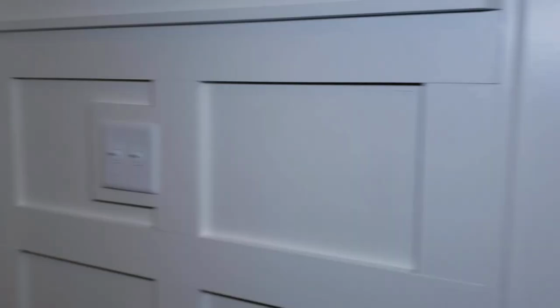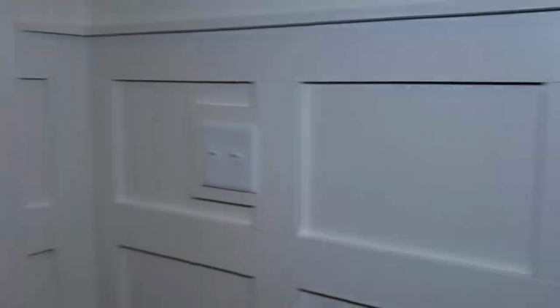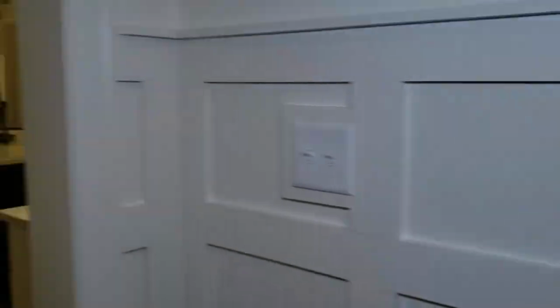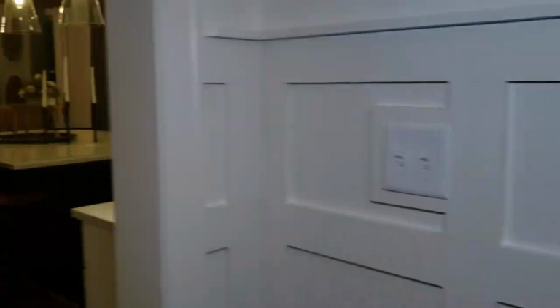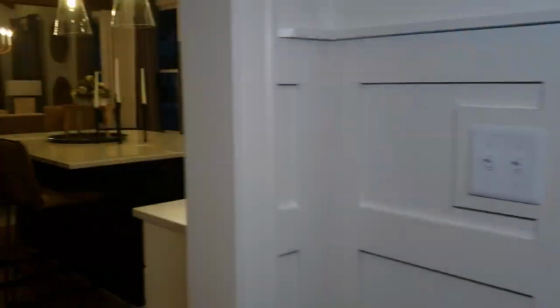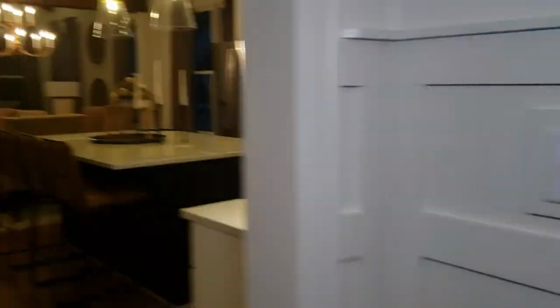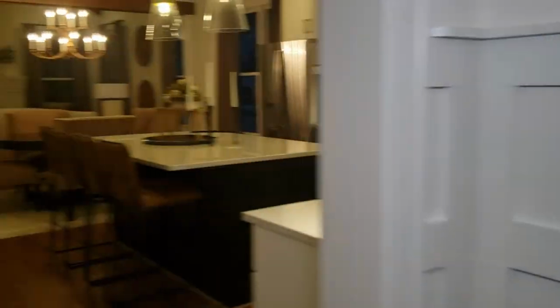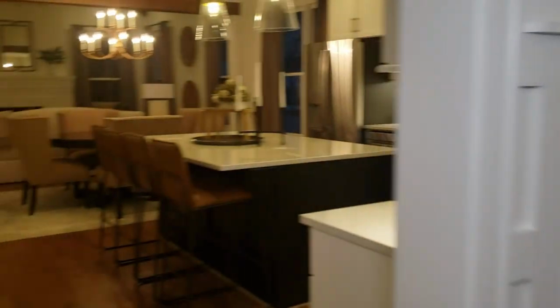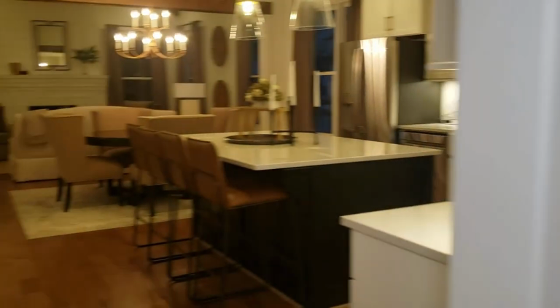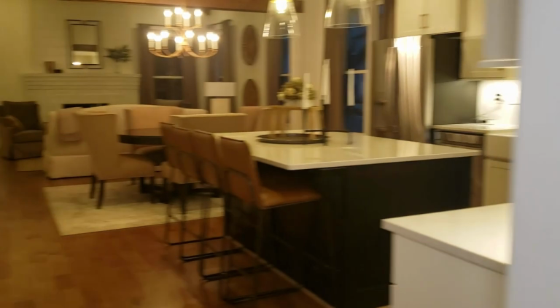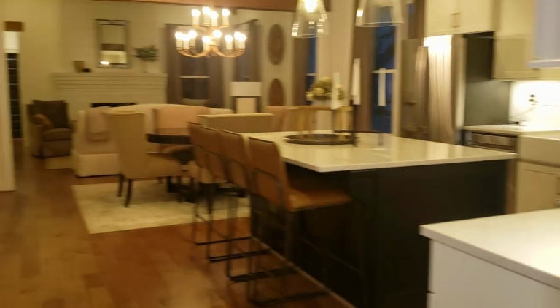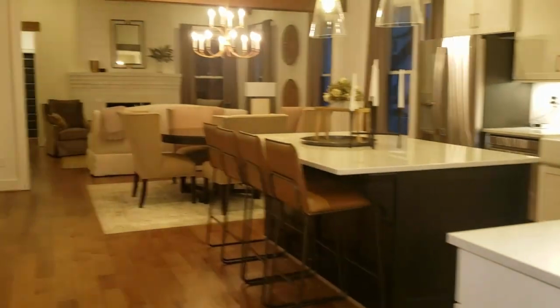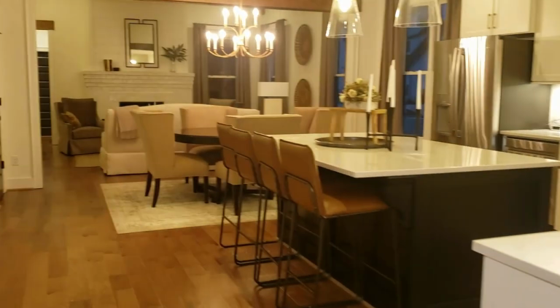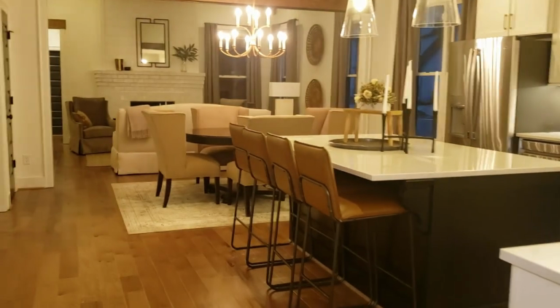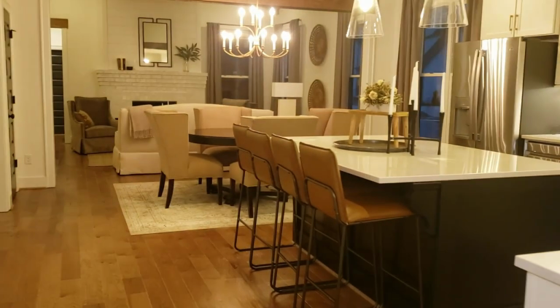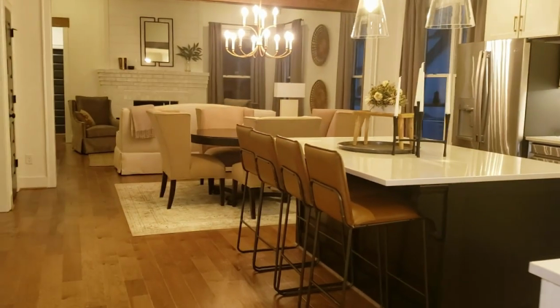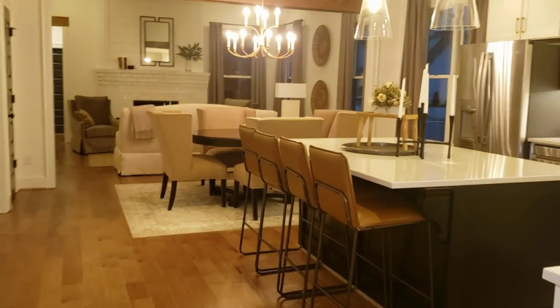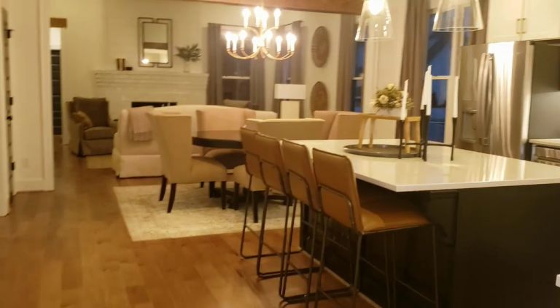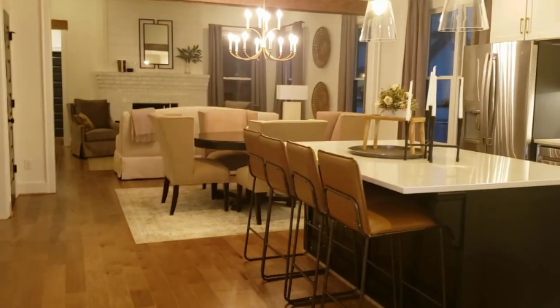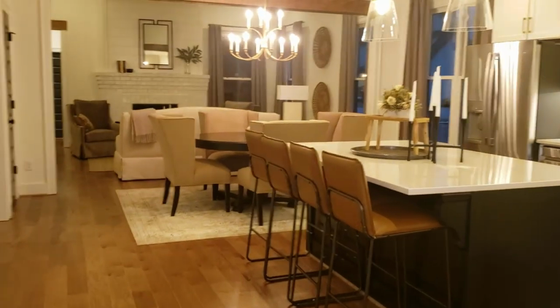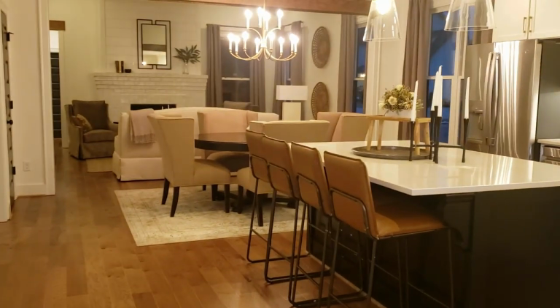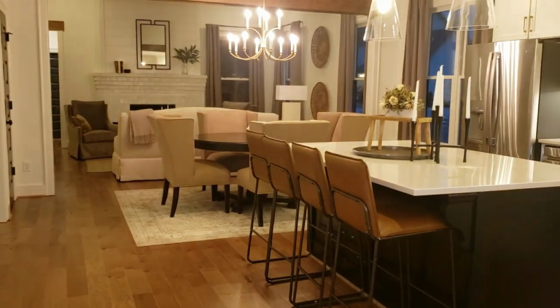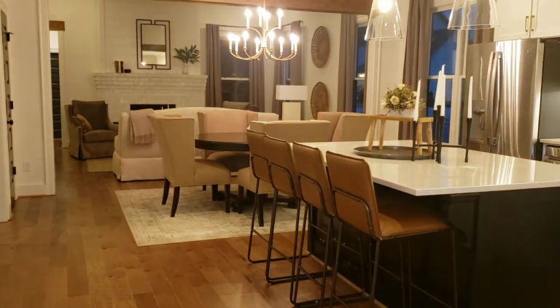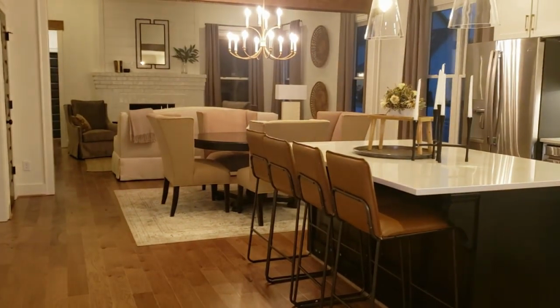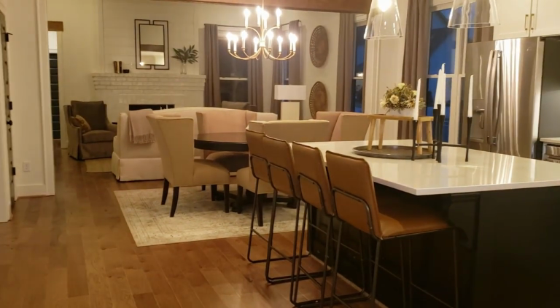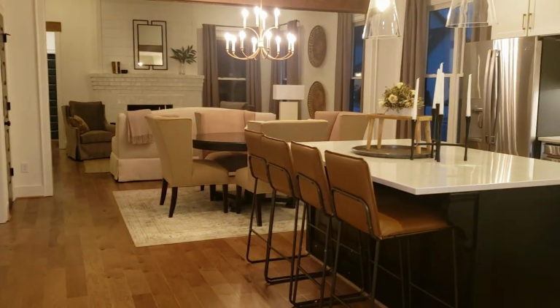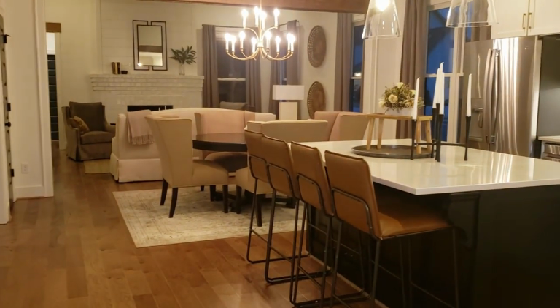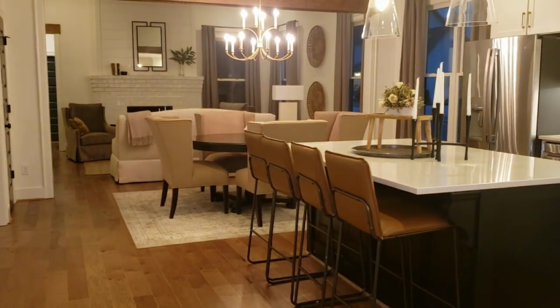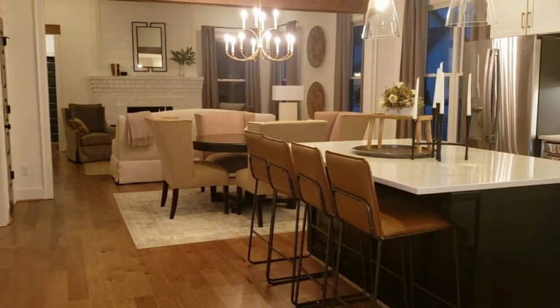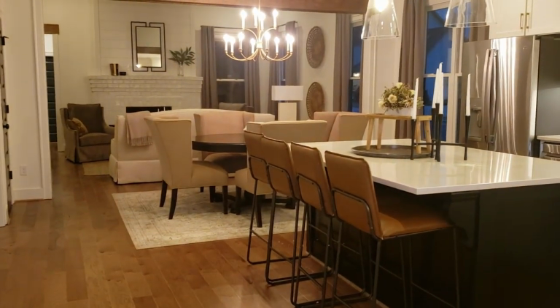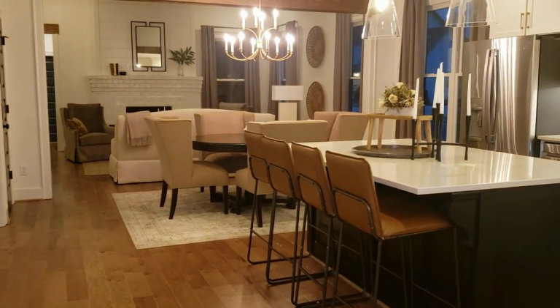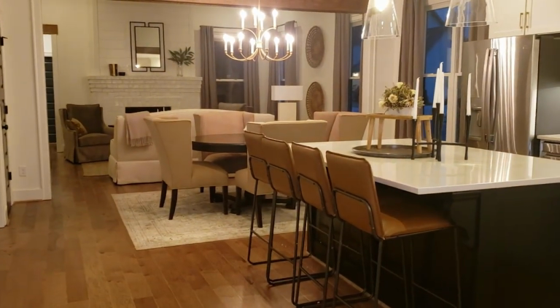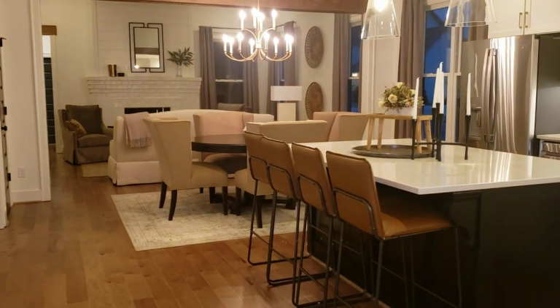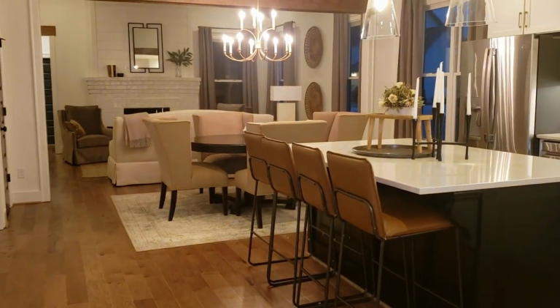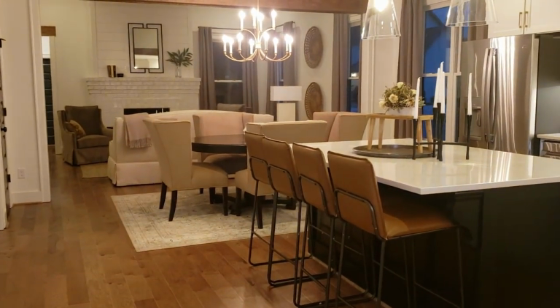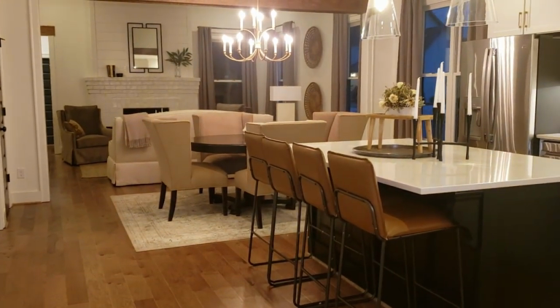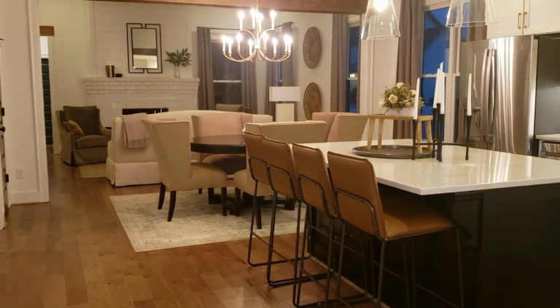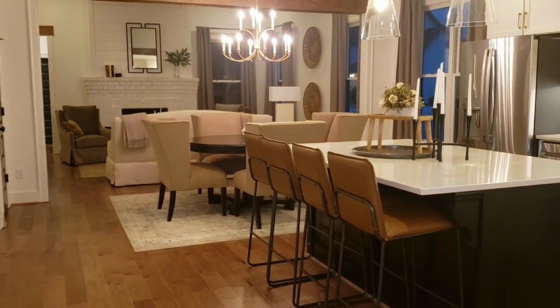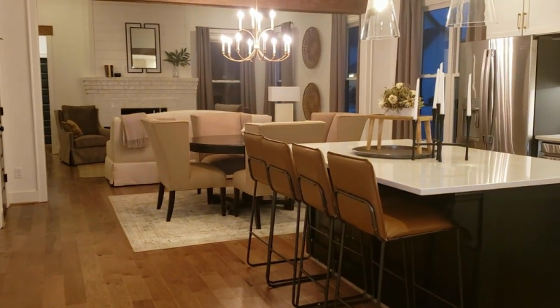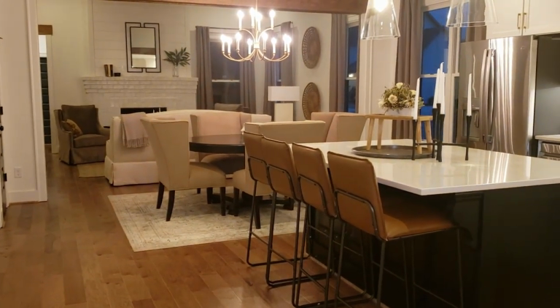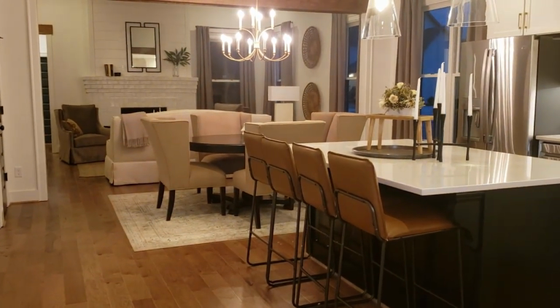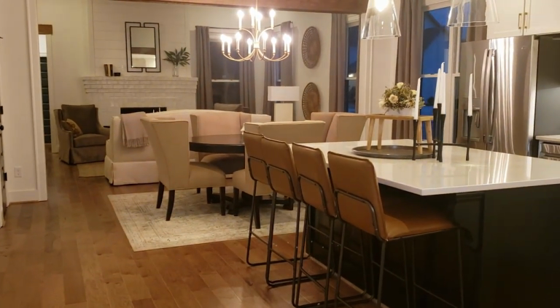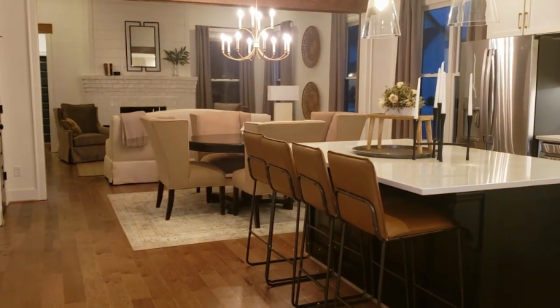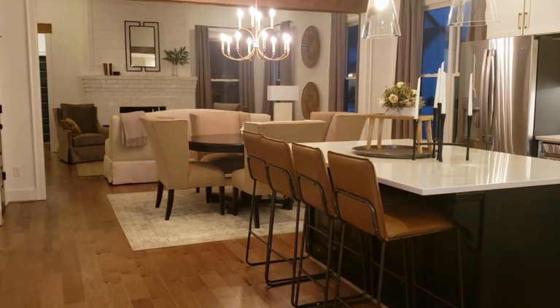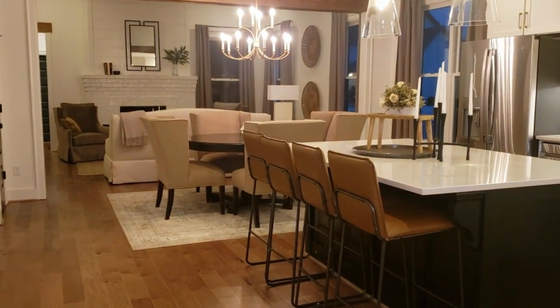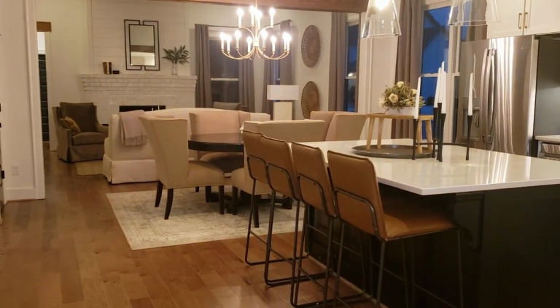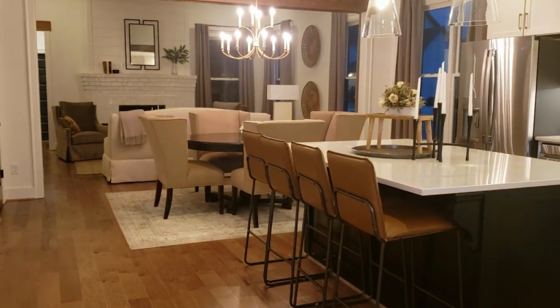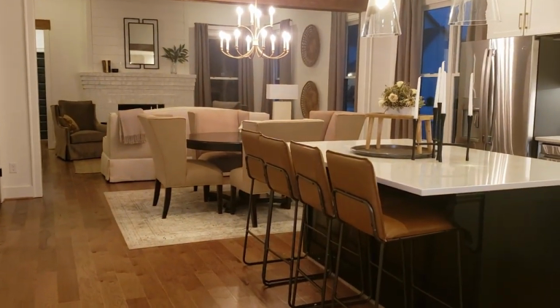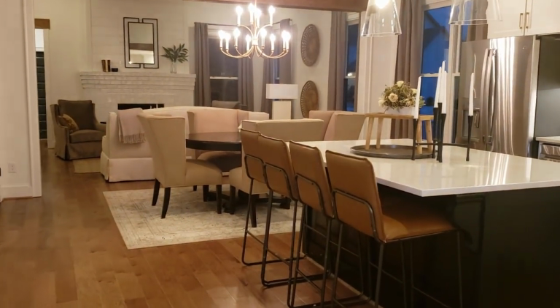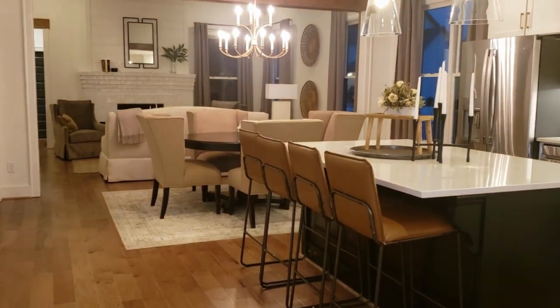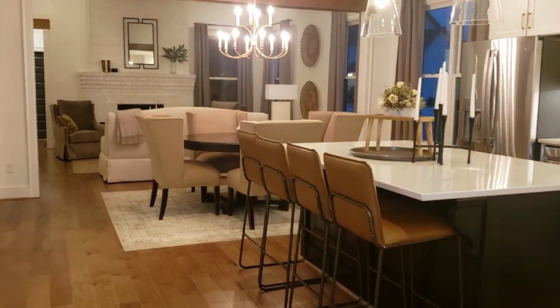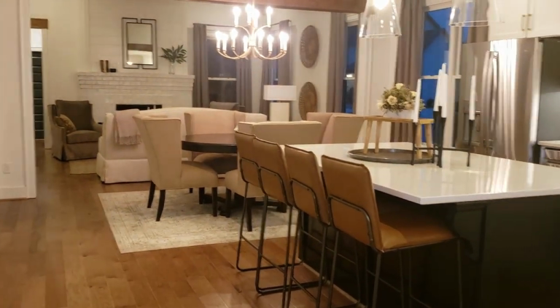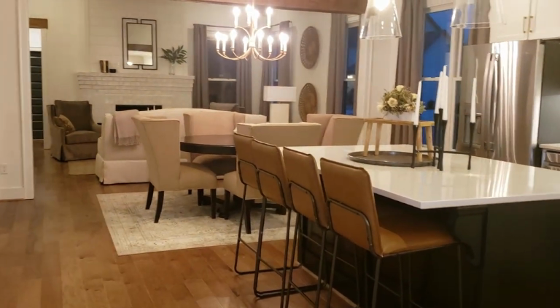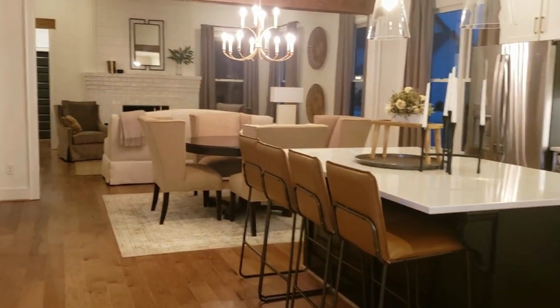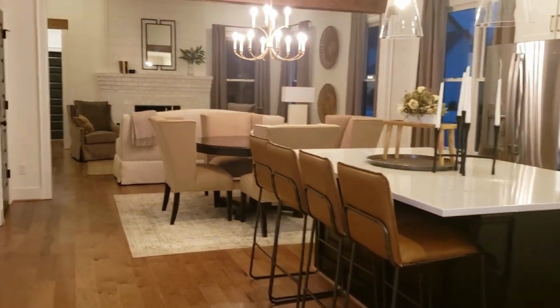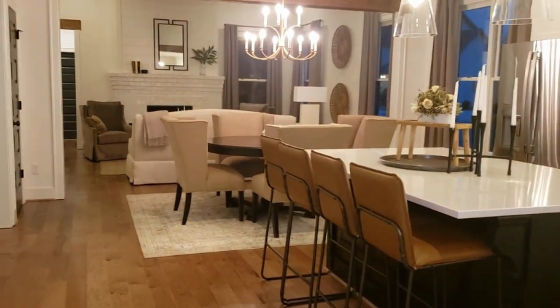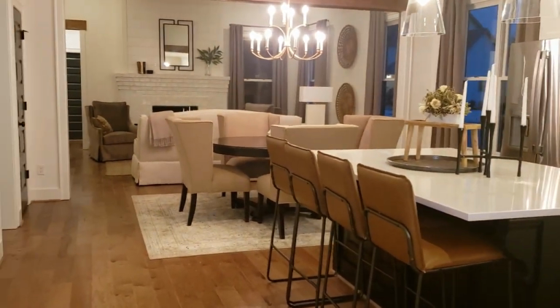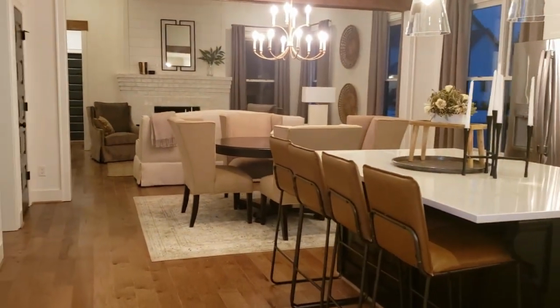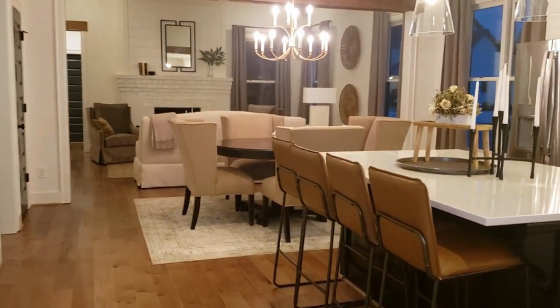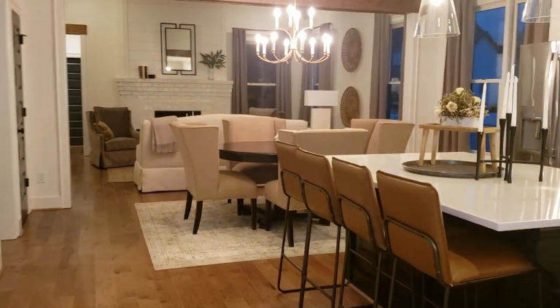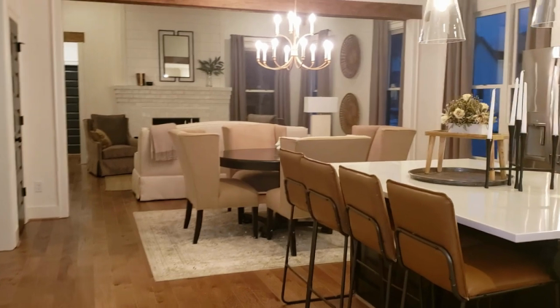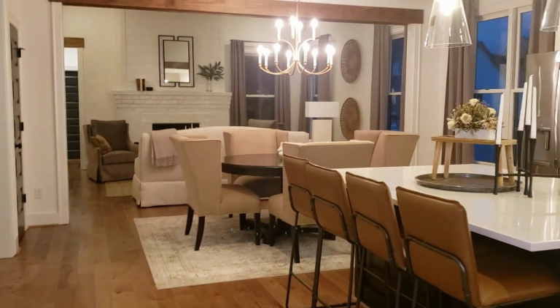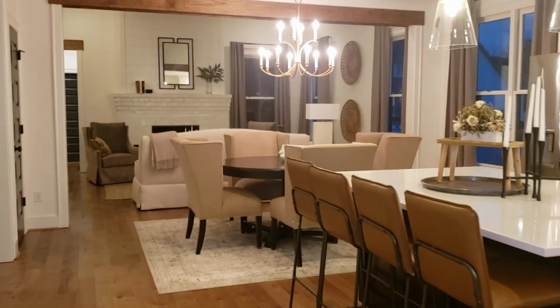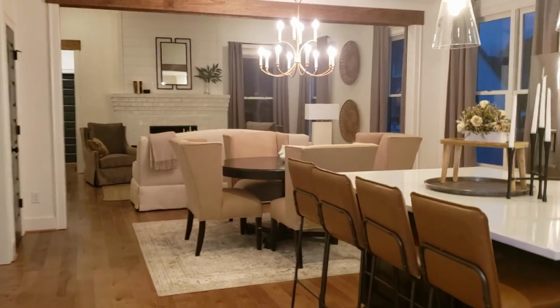The Kellington has an open floor plan — kitchen, dining room, and den all in the same area.